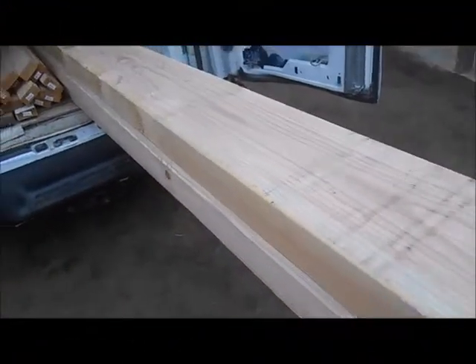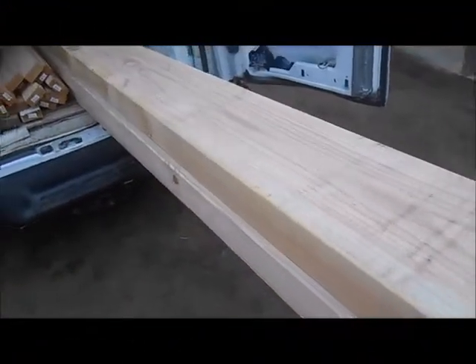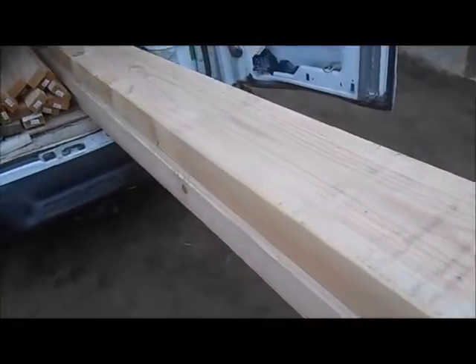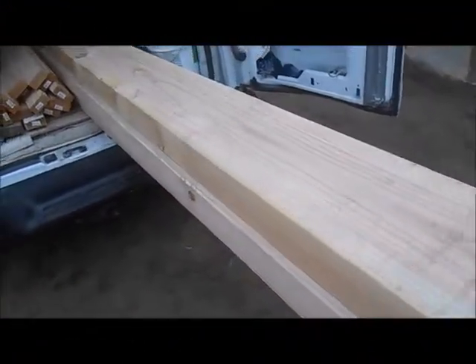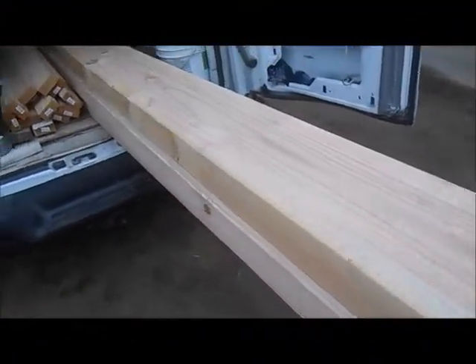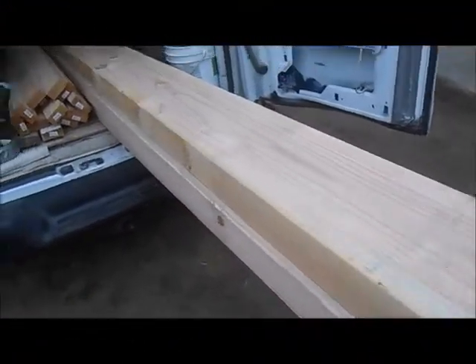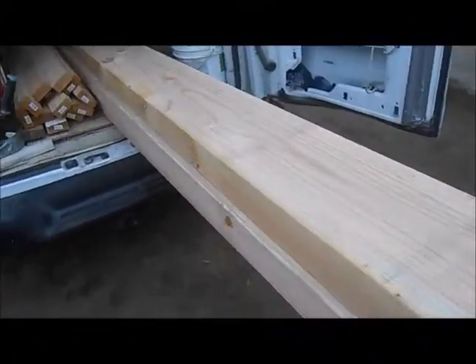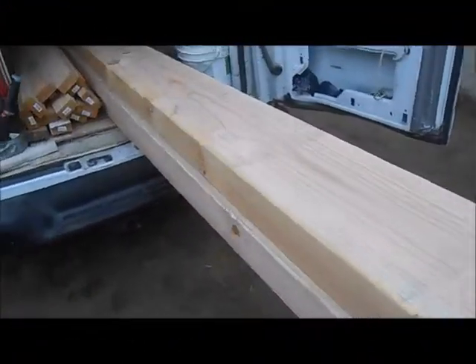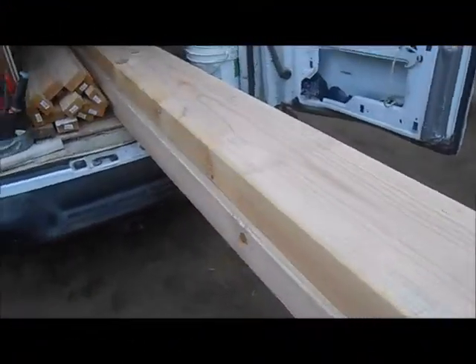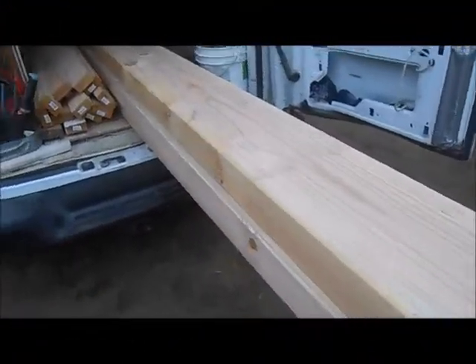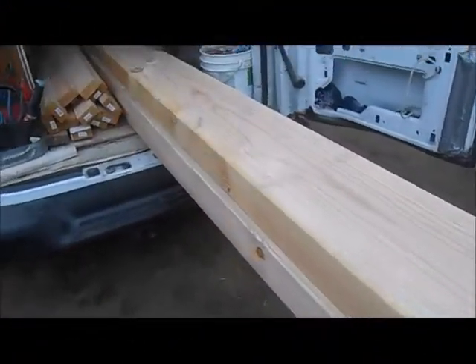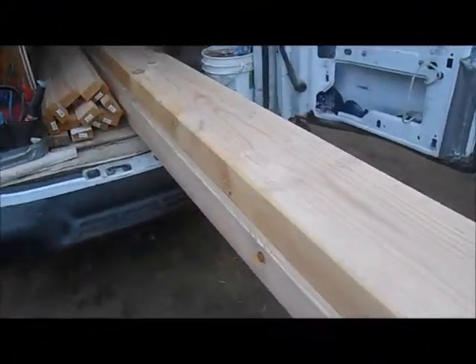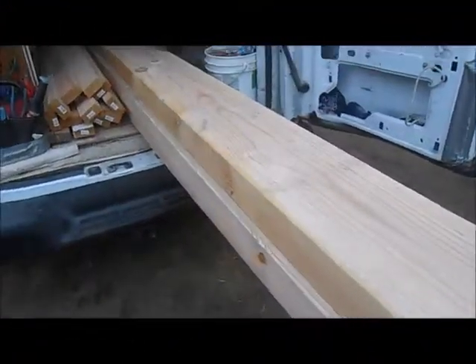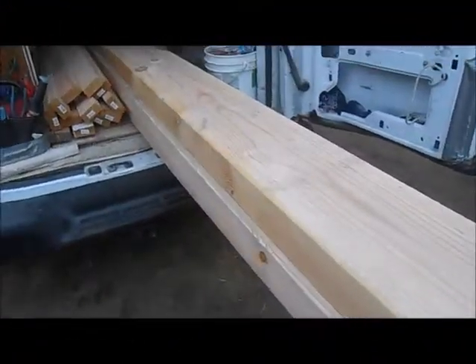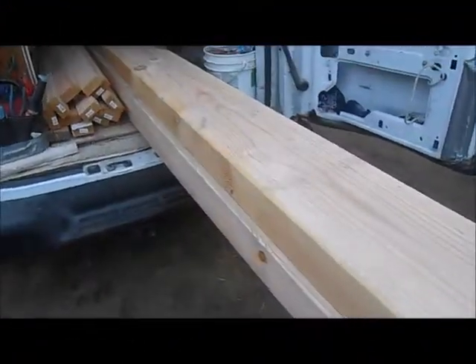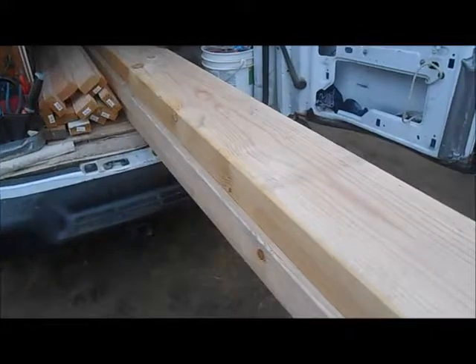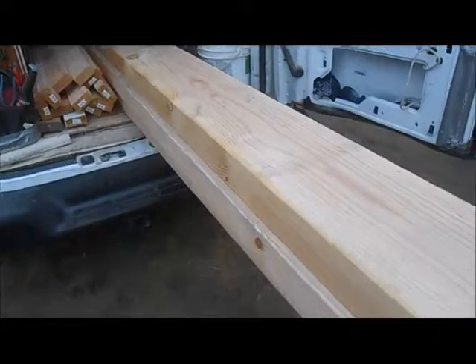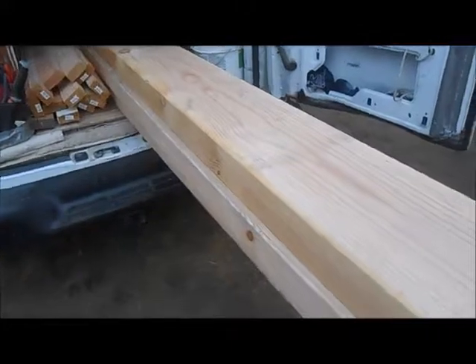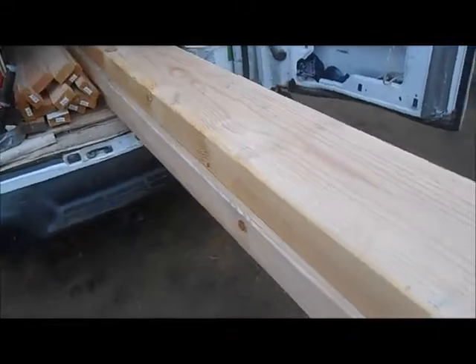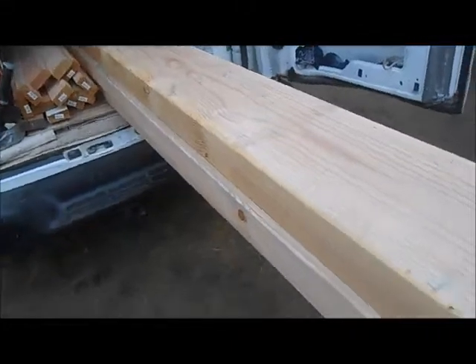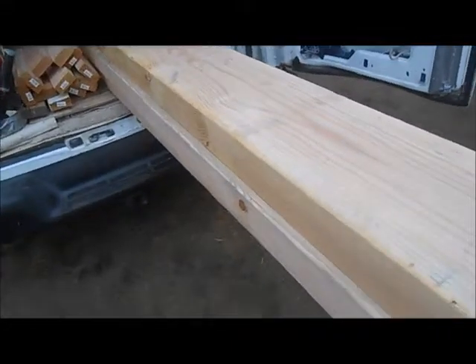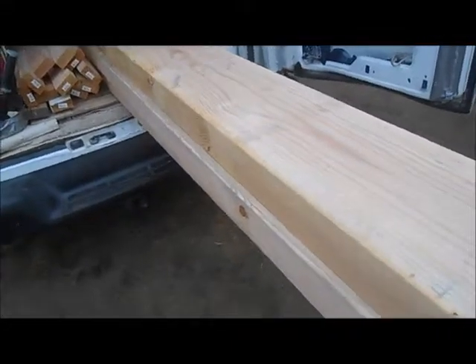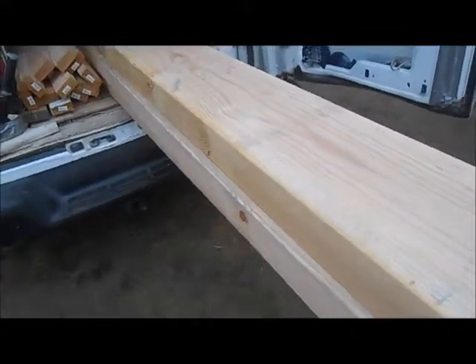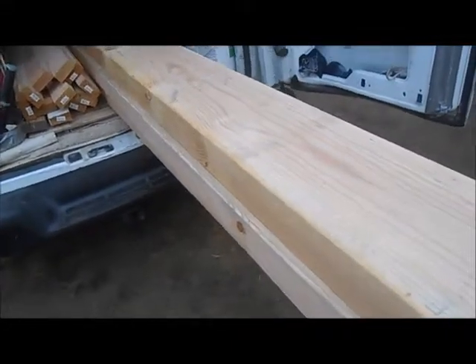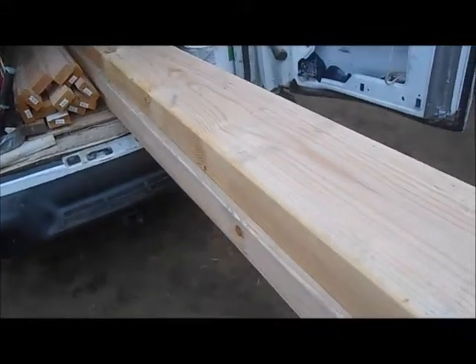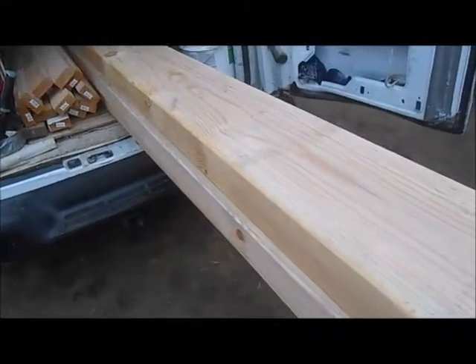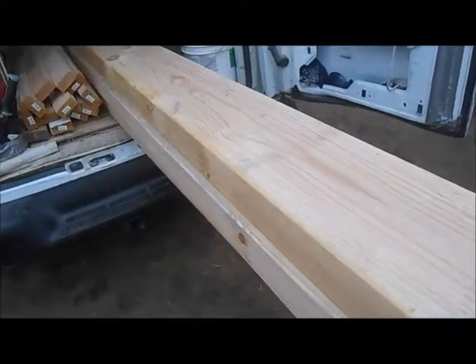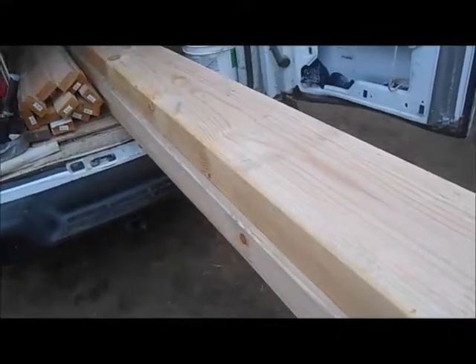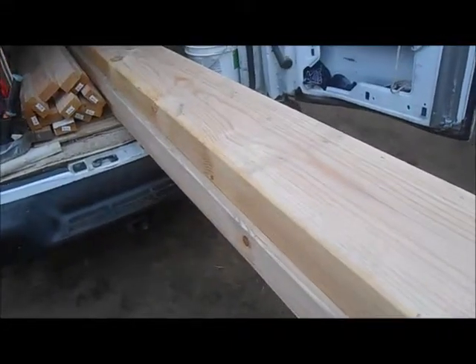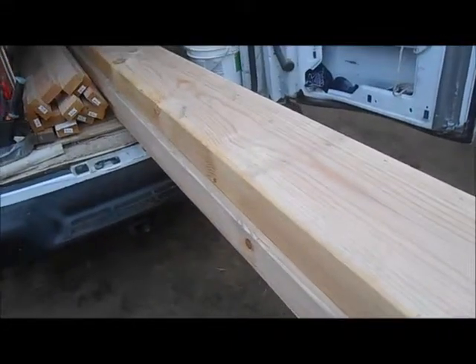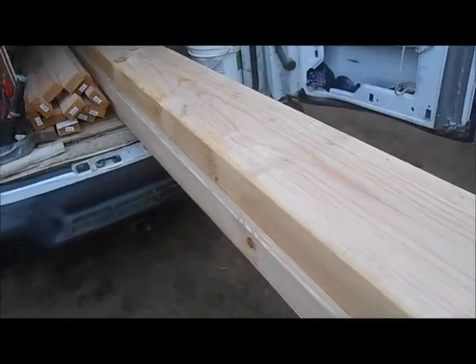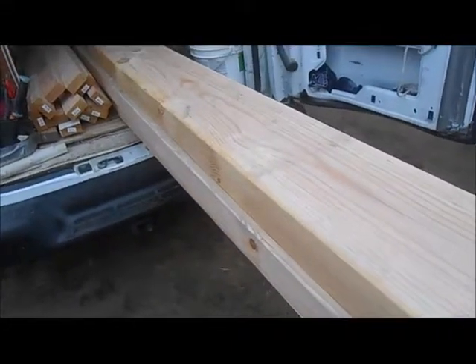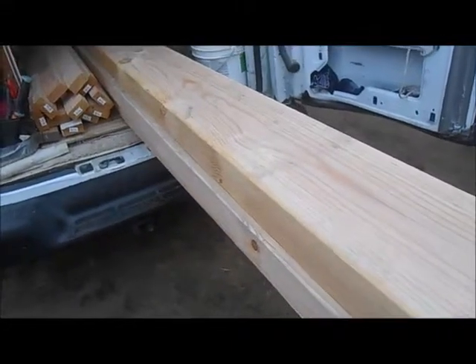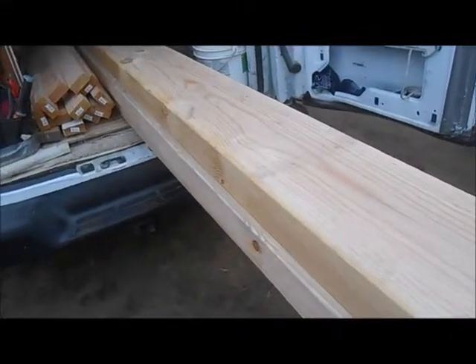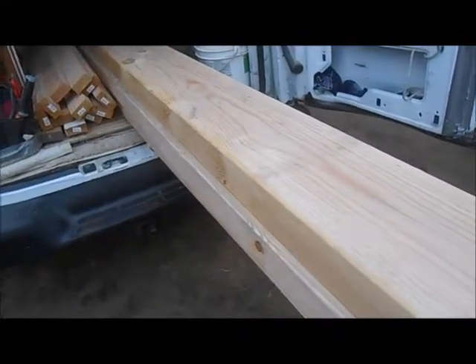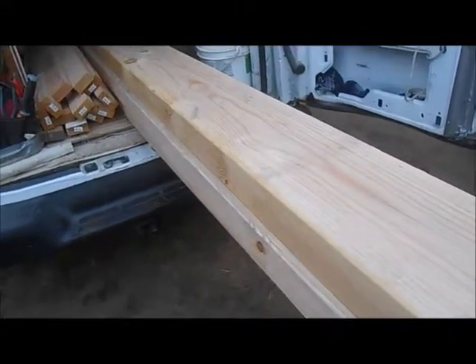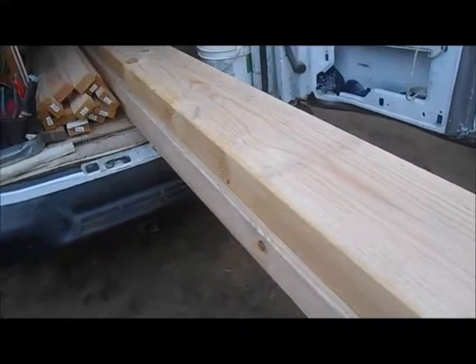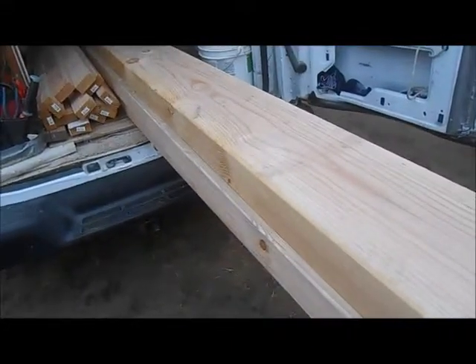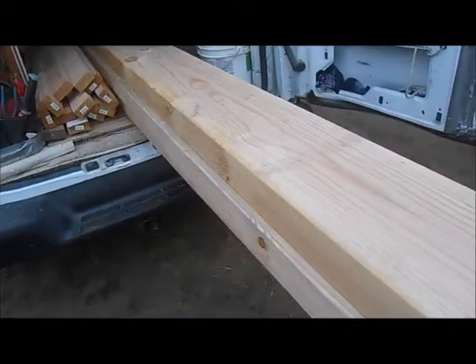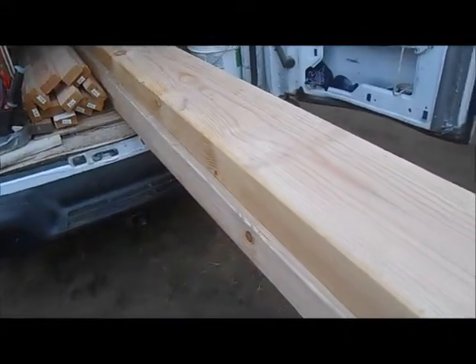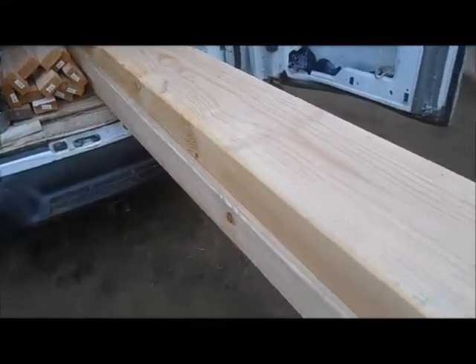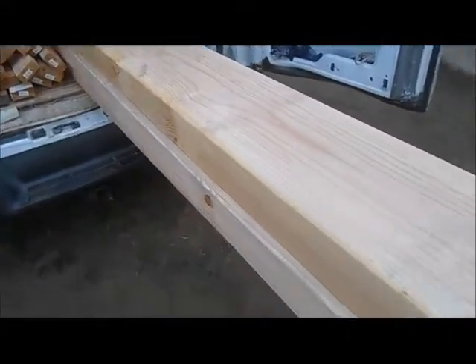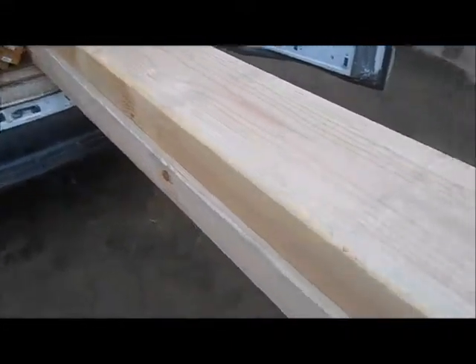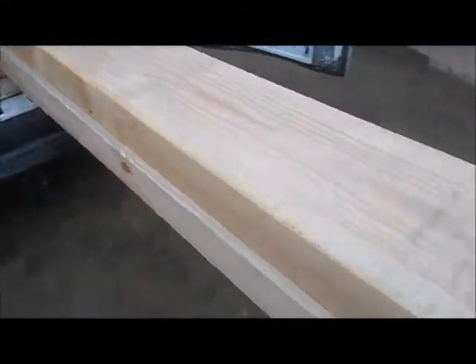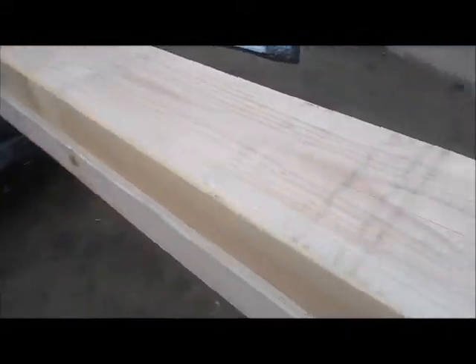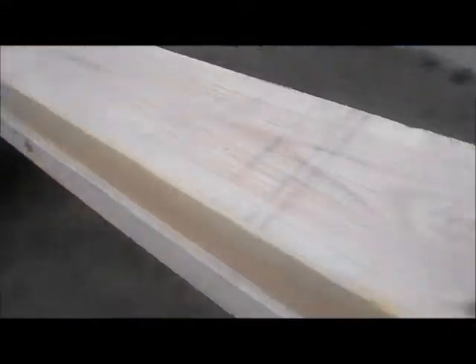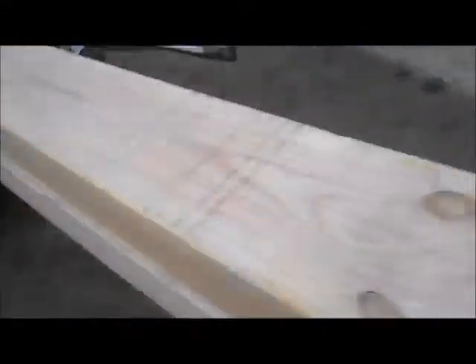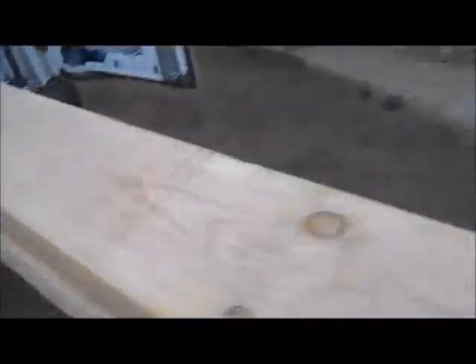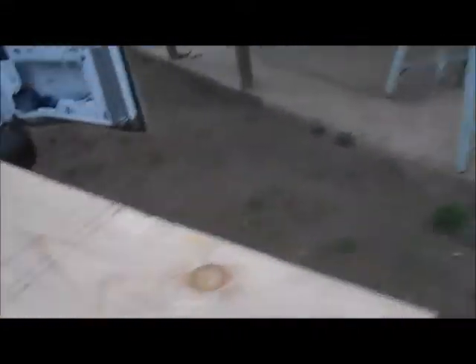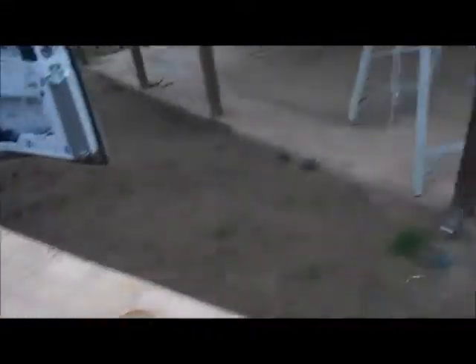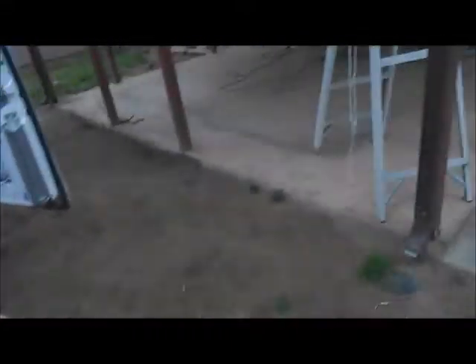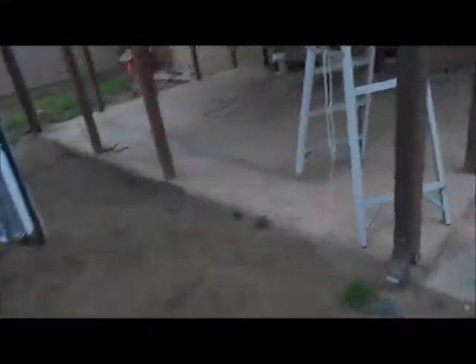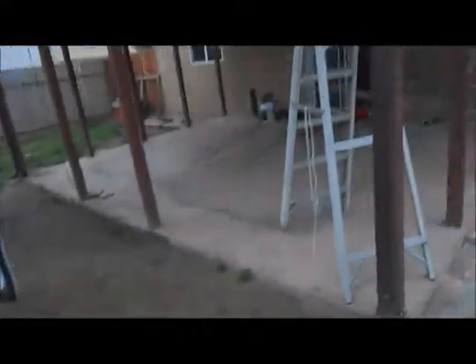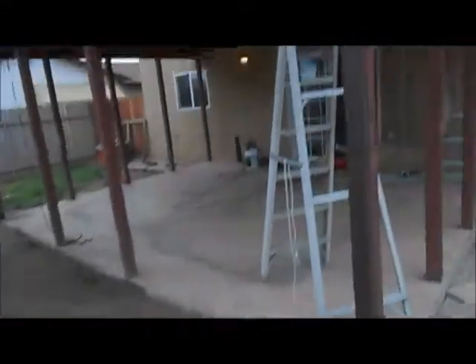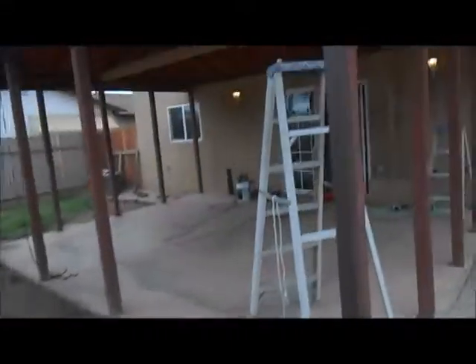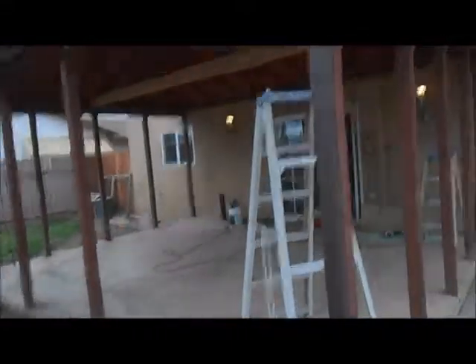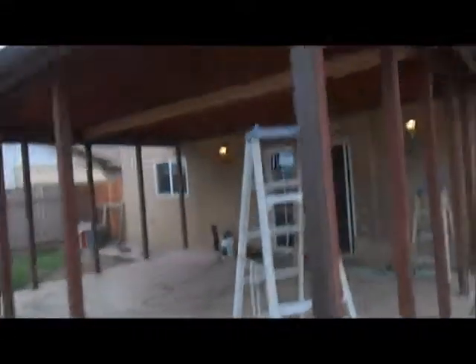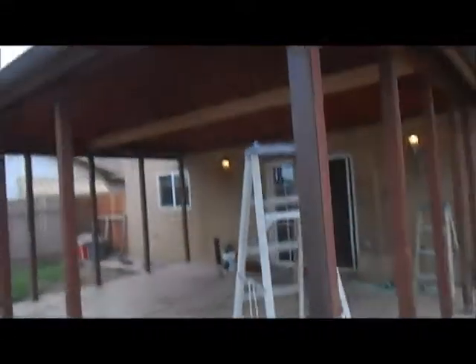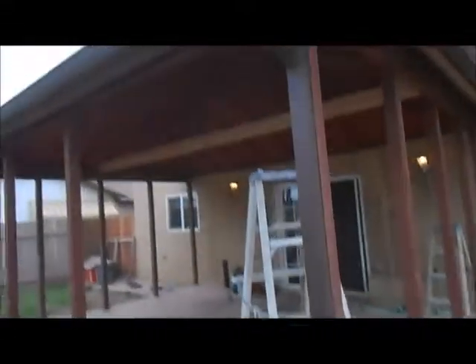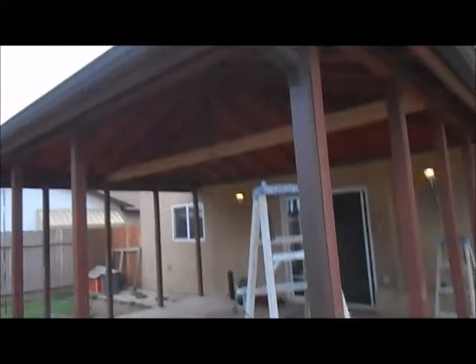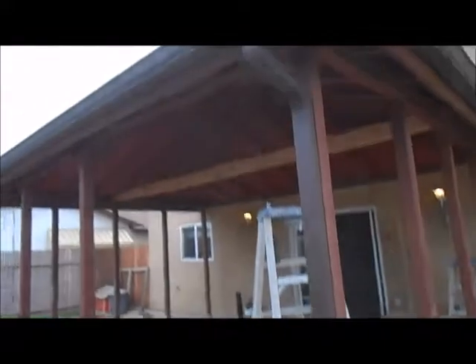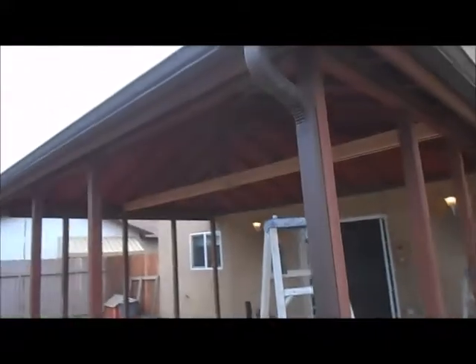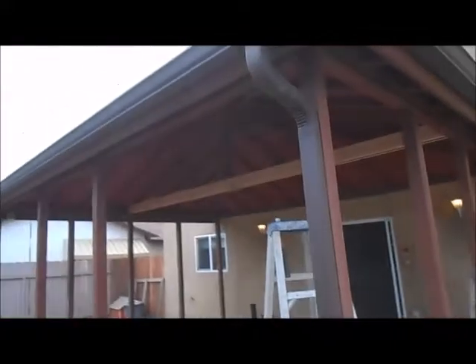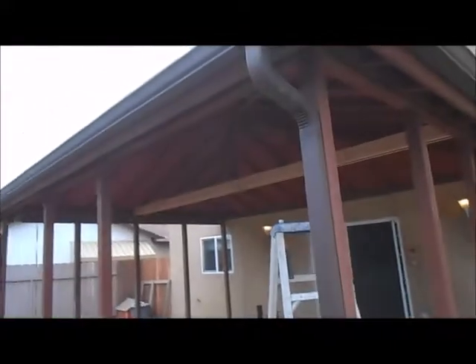Hello everyone, this is George from San Diego Mono. What we're doing here is we're going to set these 4x12 beams in this existing patio cover.